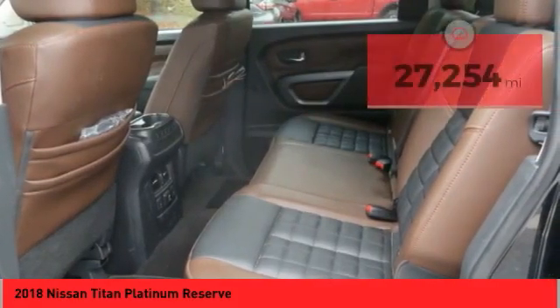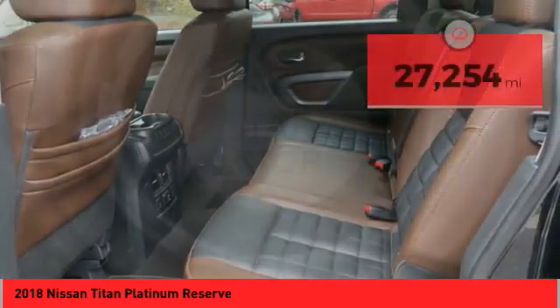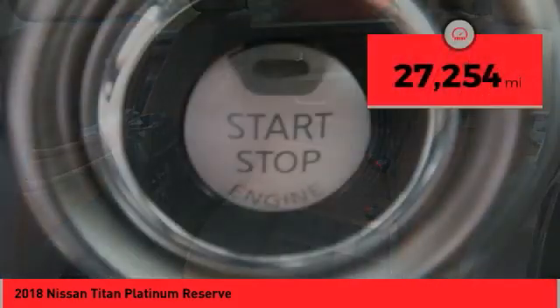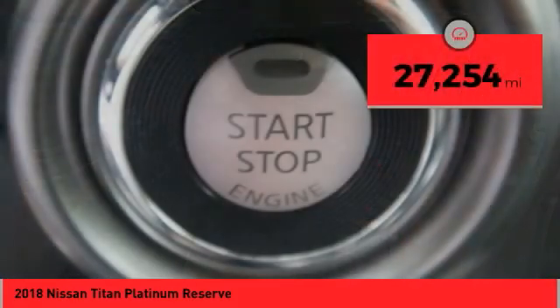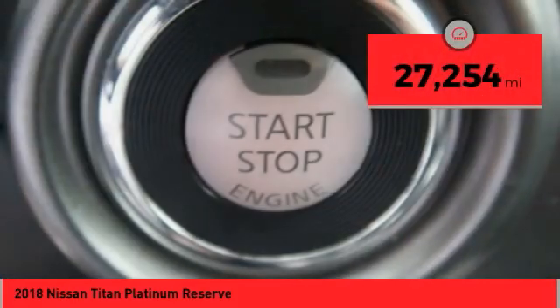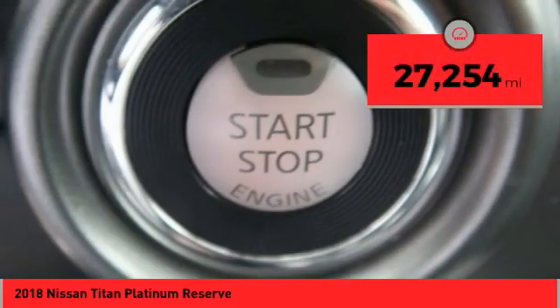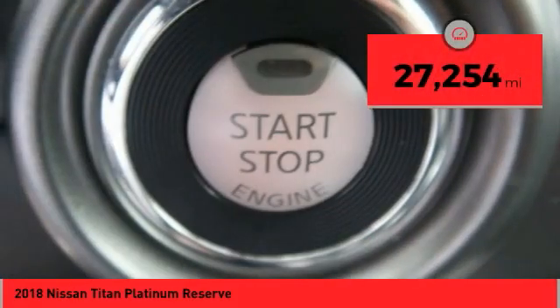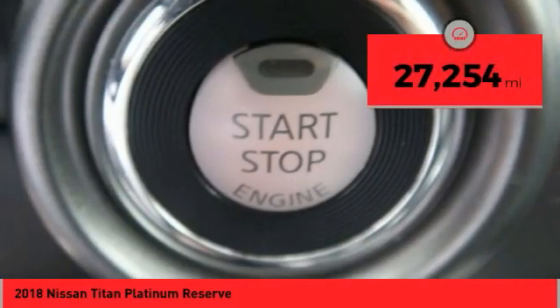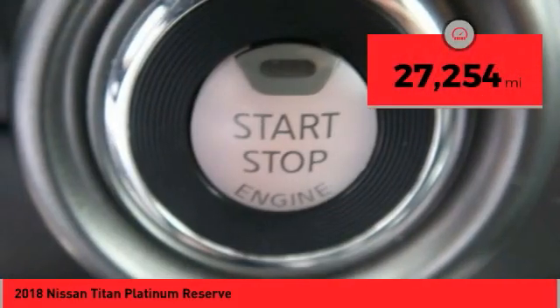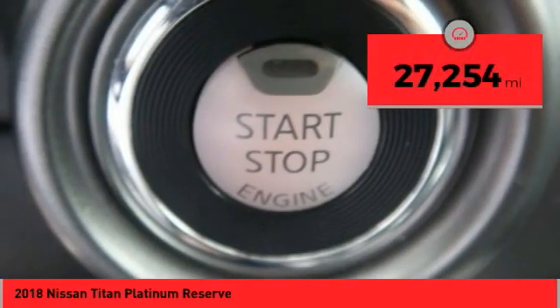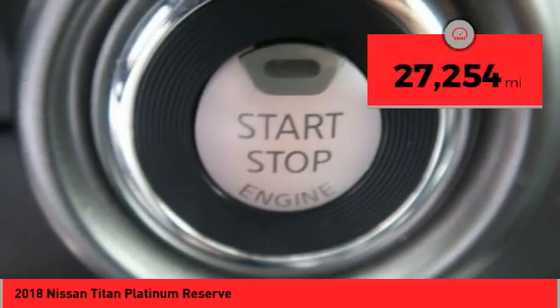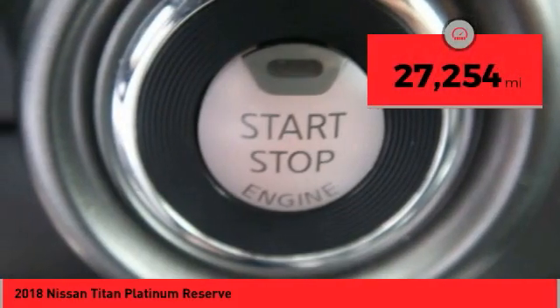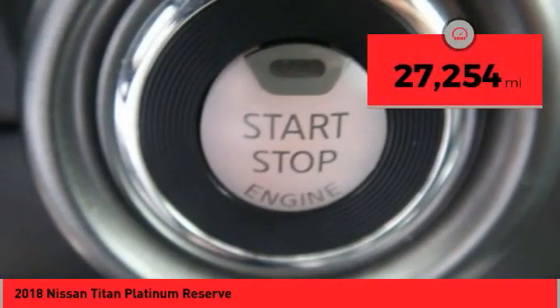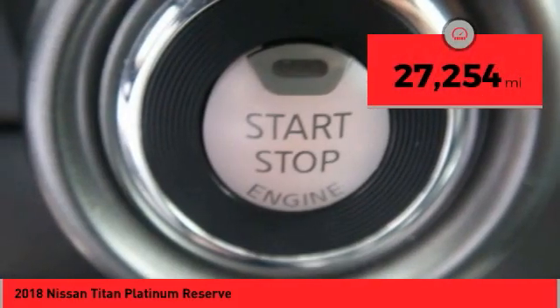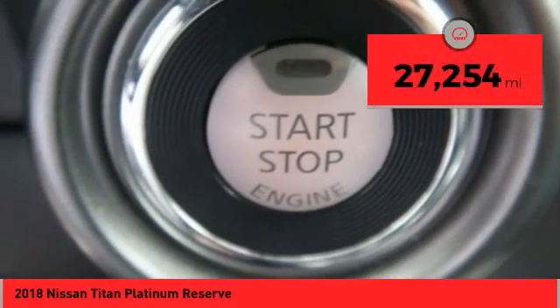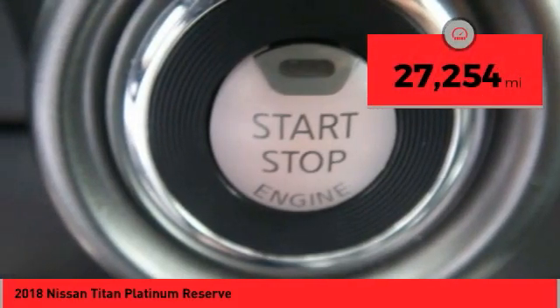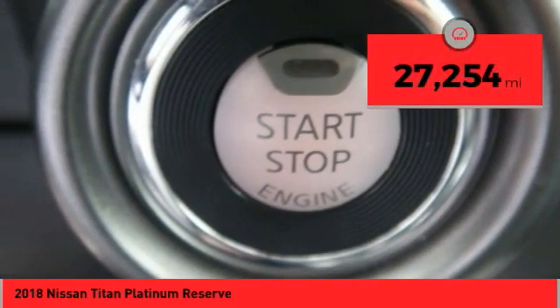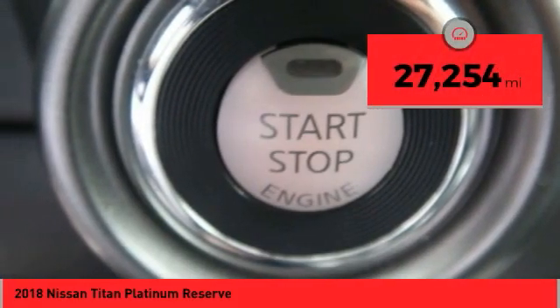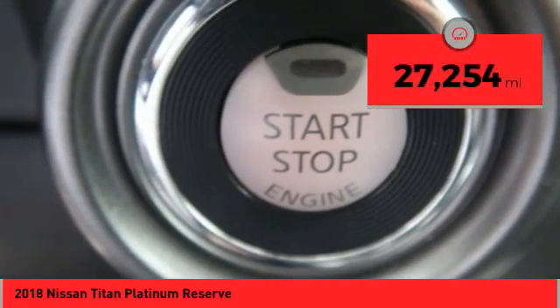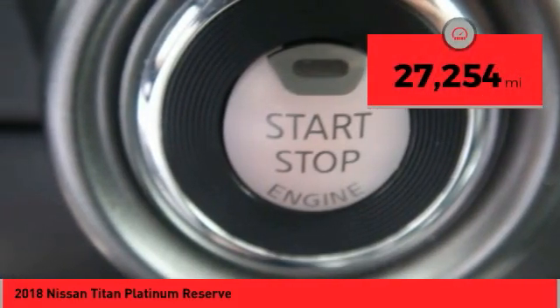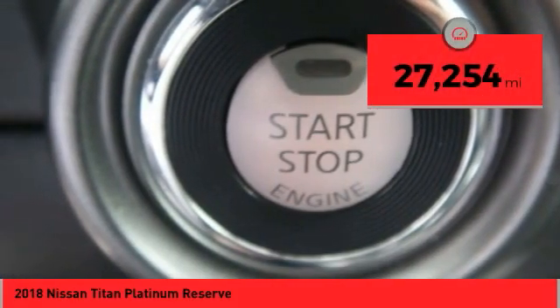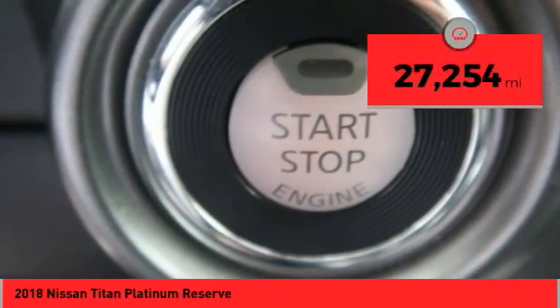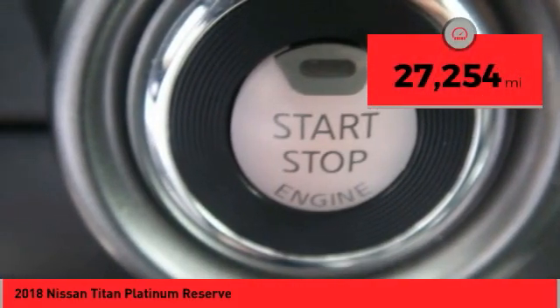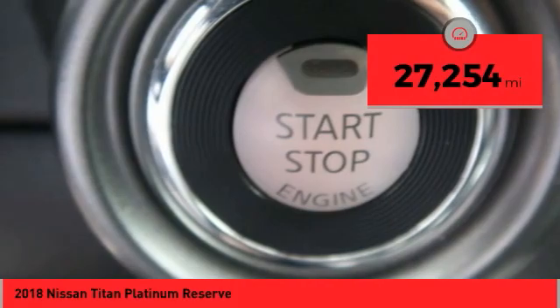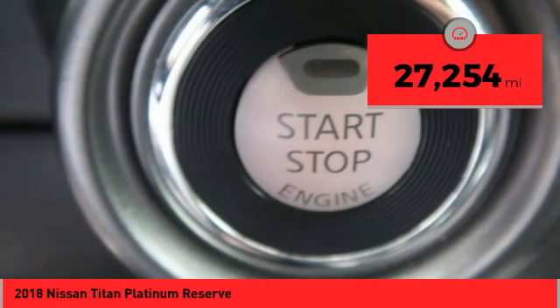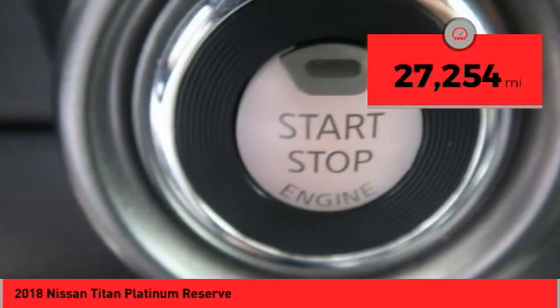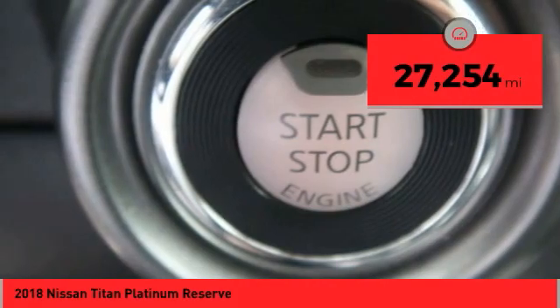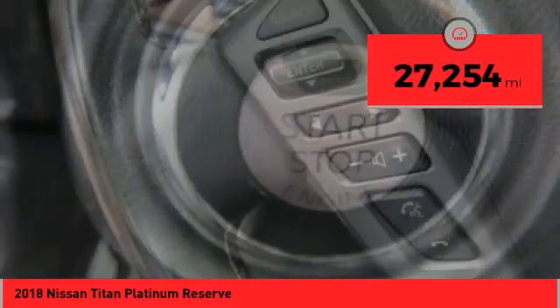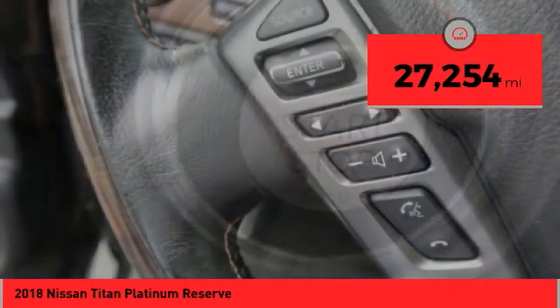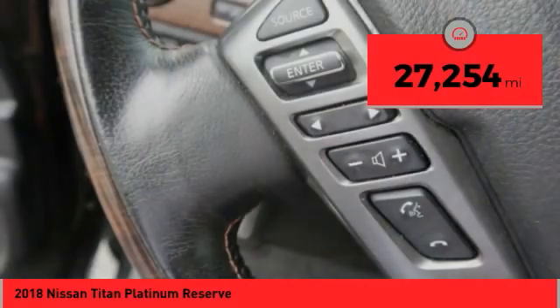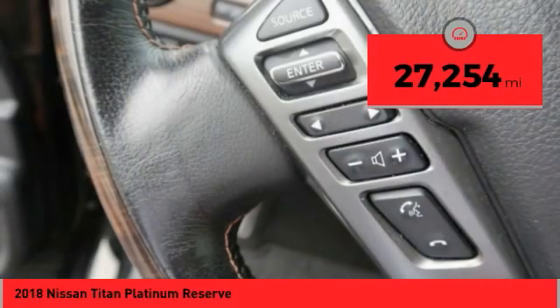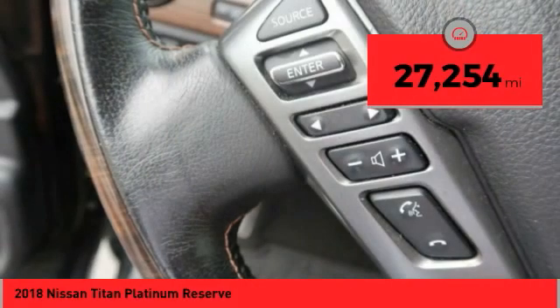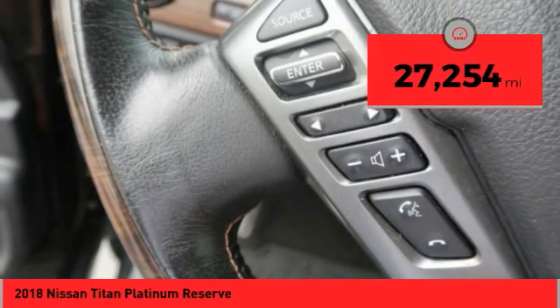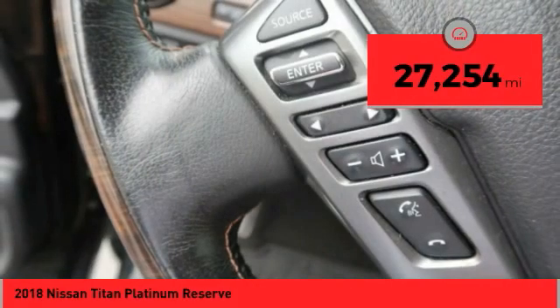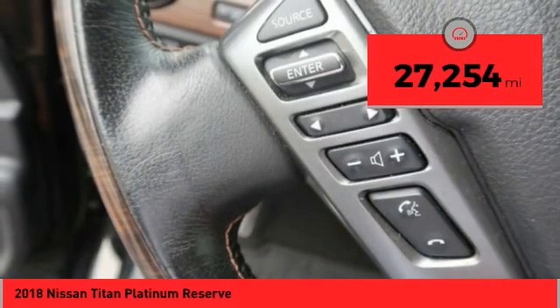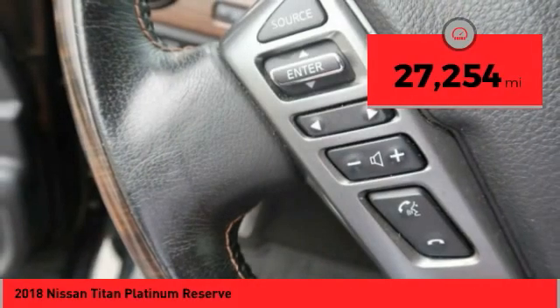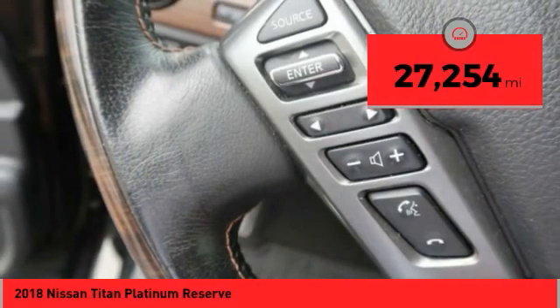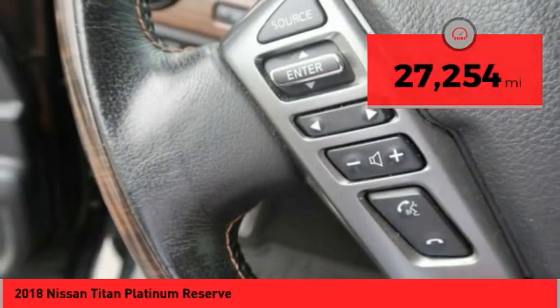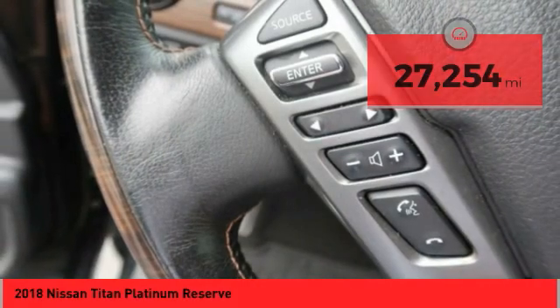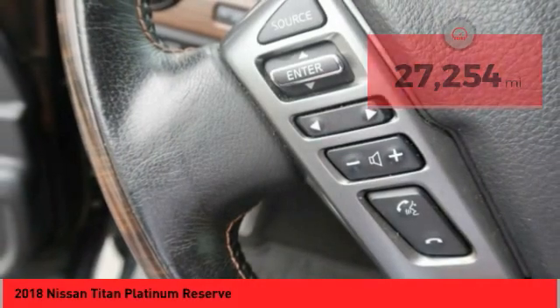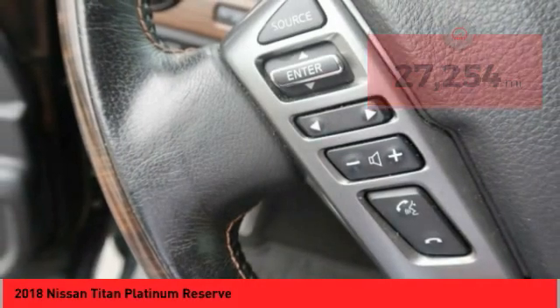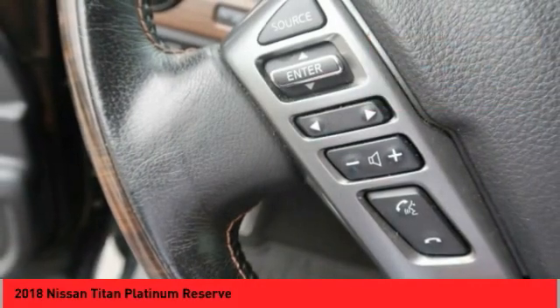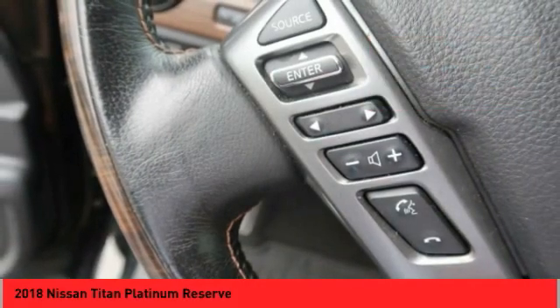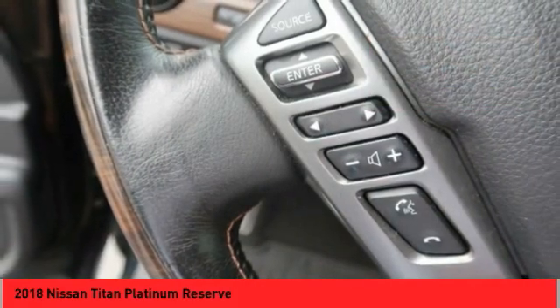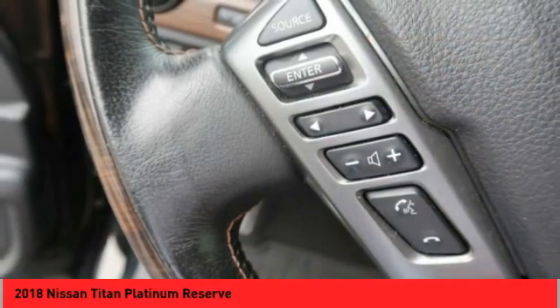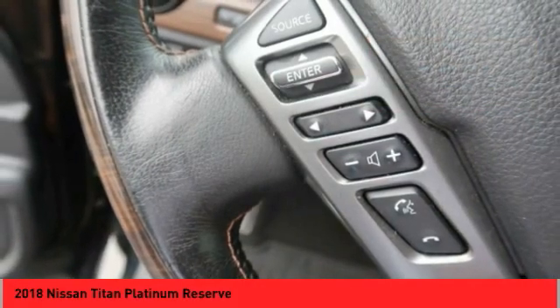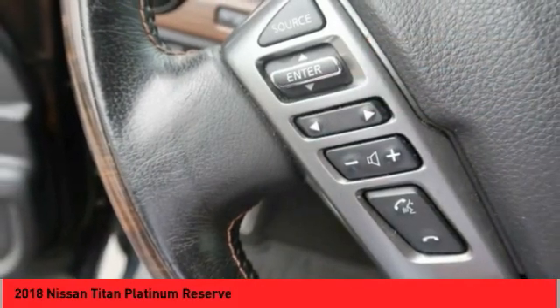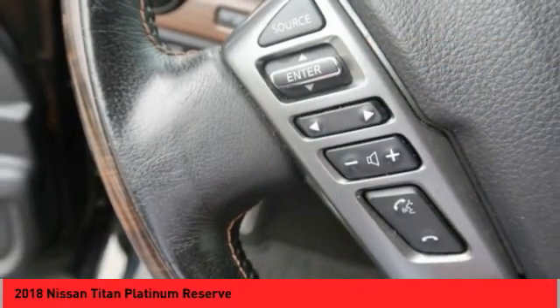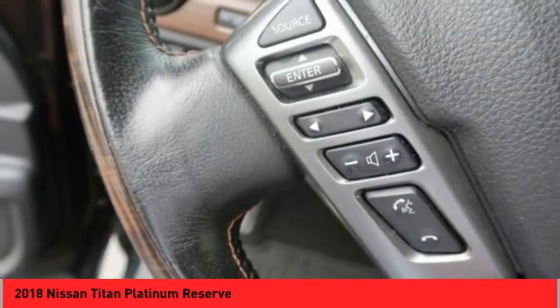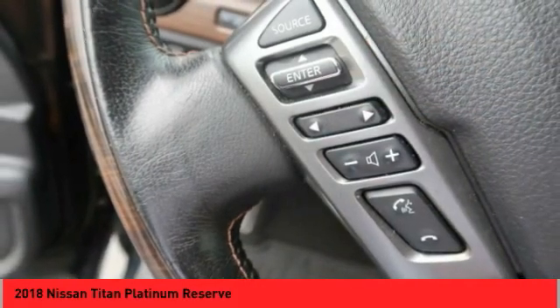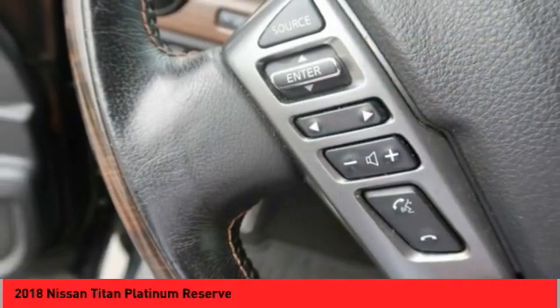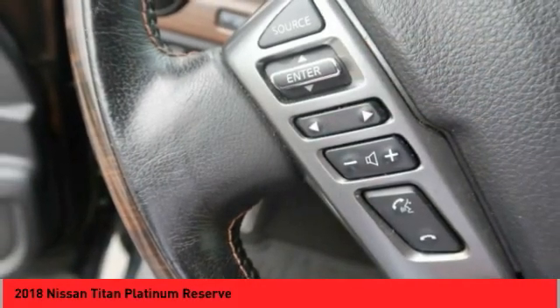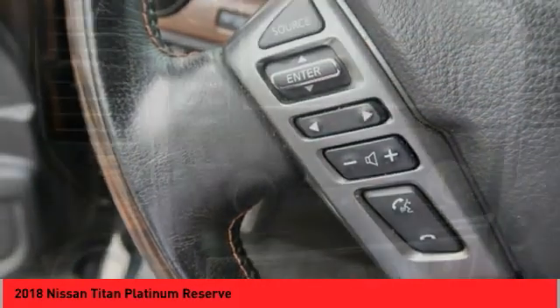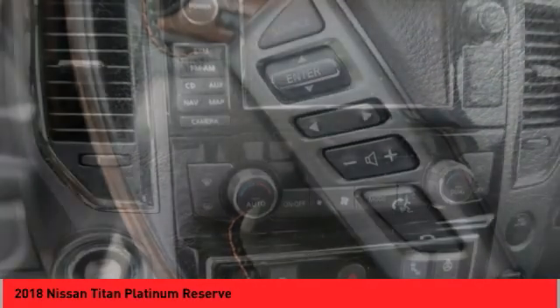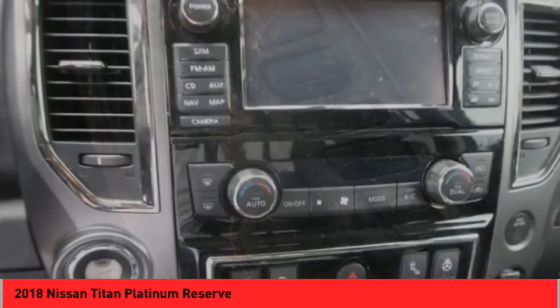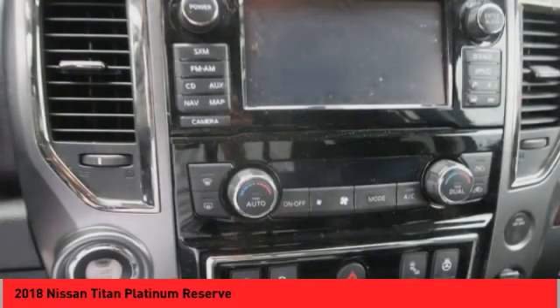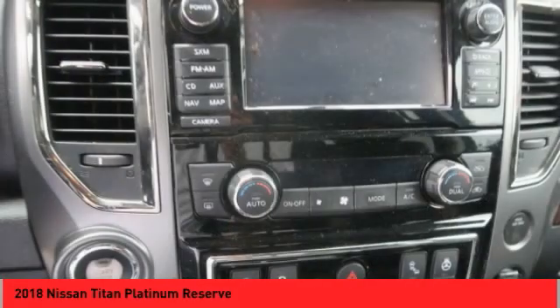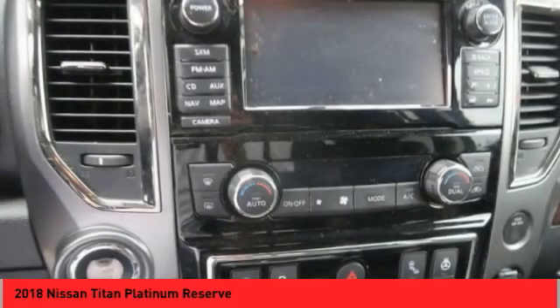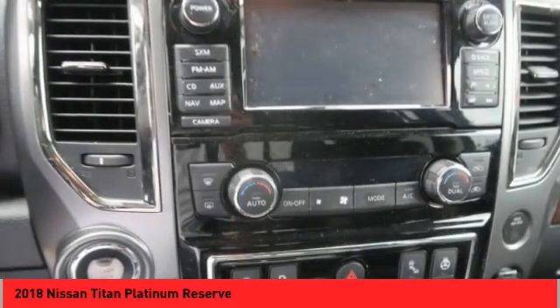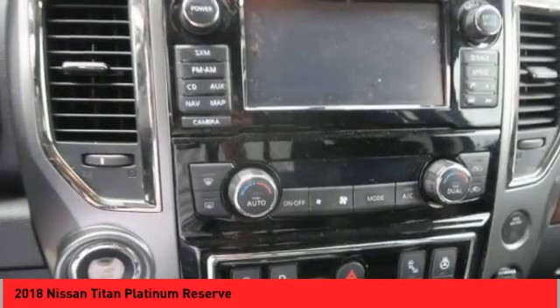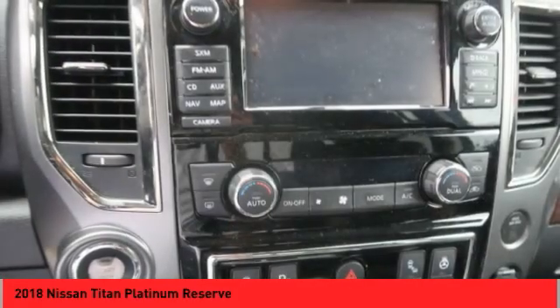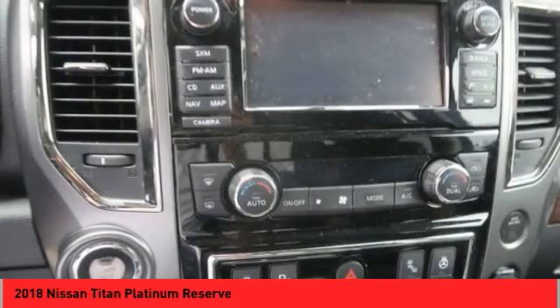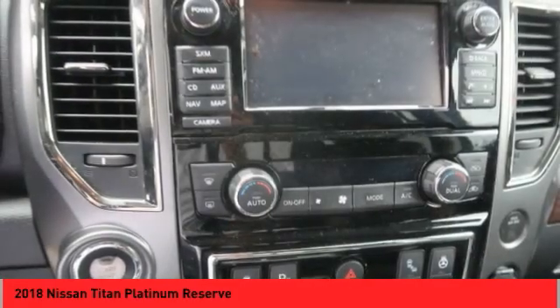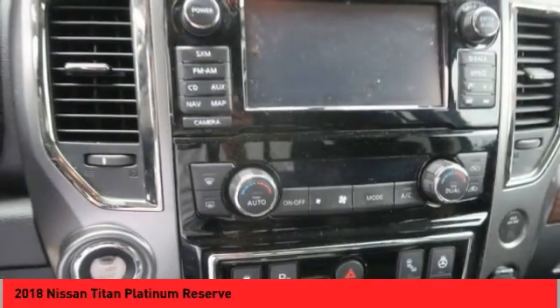This vehicle has less than 30,000 miles. This beauty will make even your house keys jealous. Drive it today.